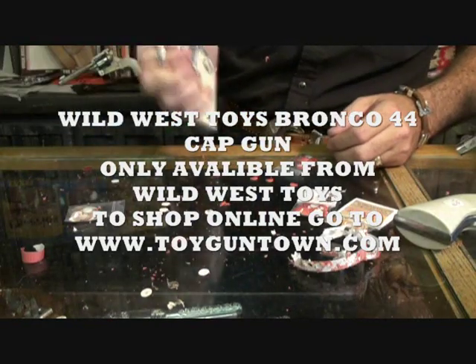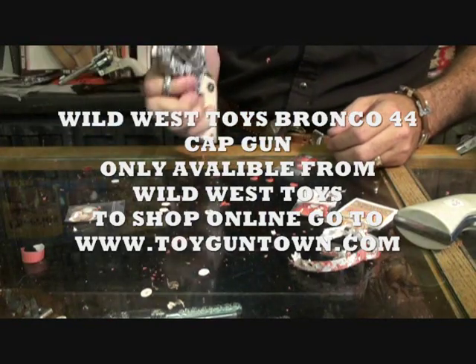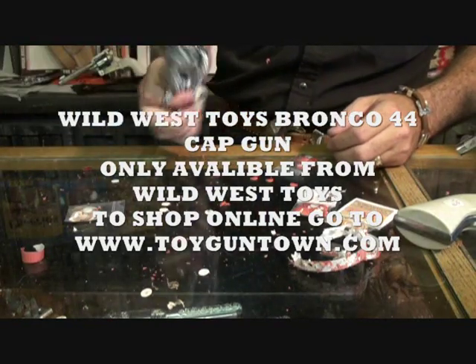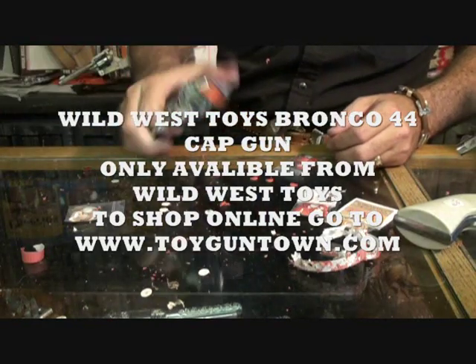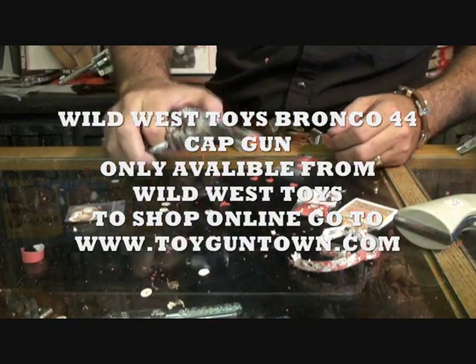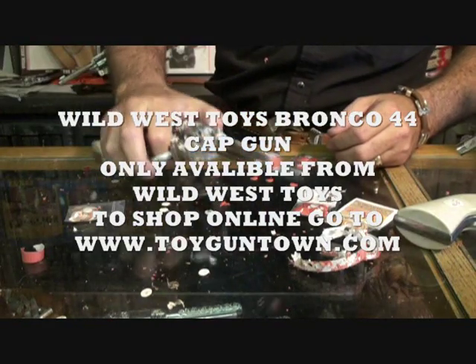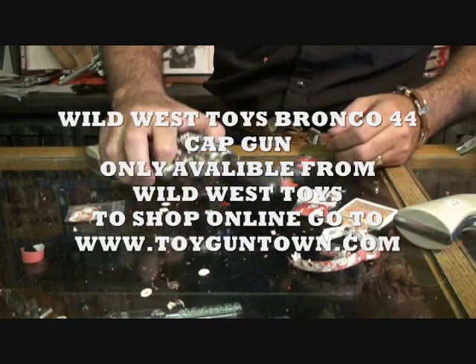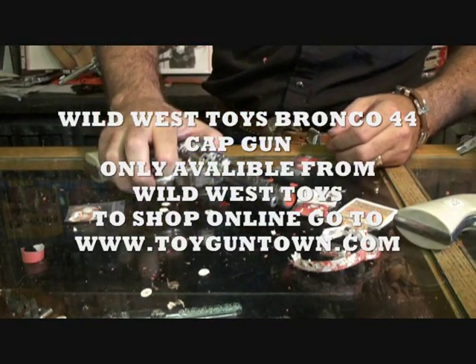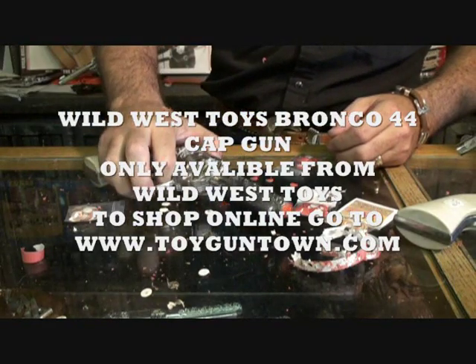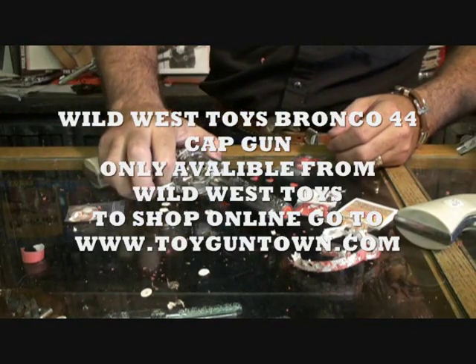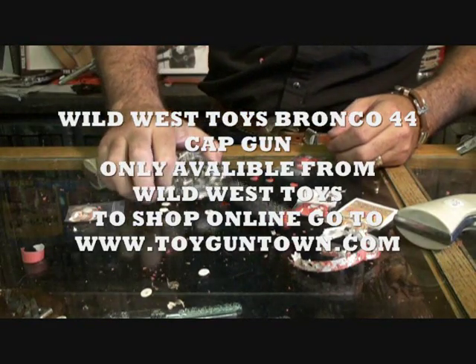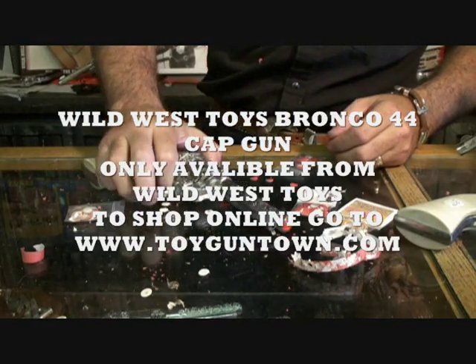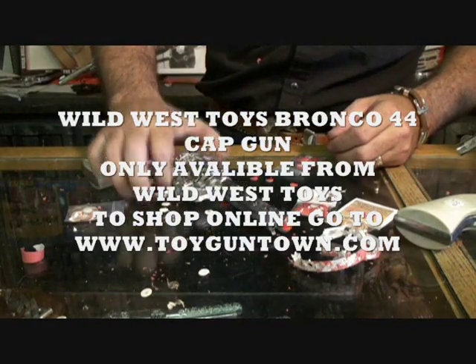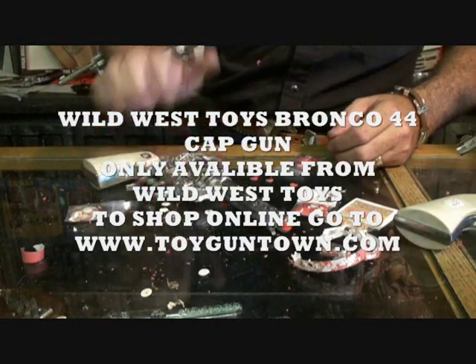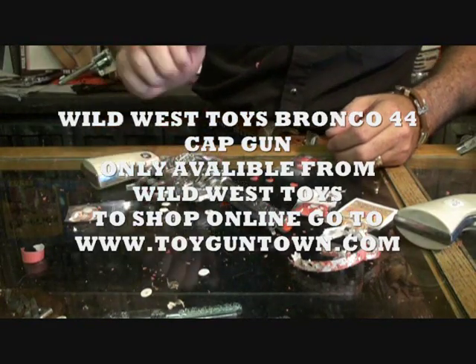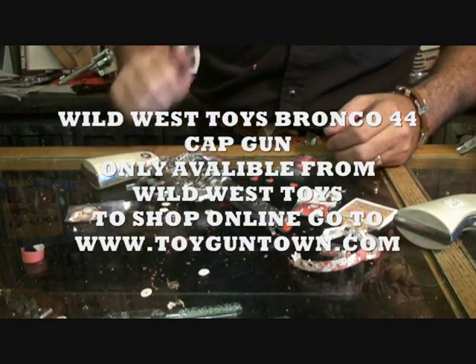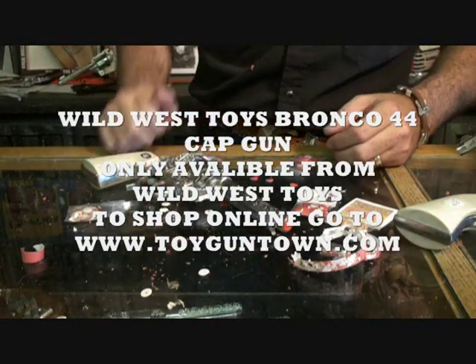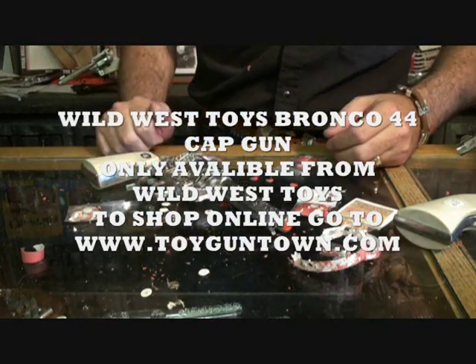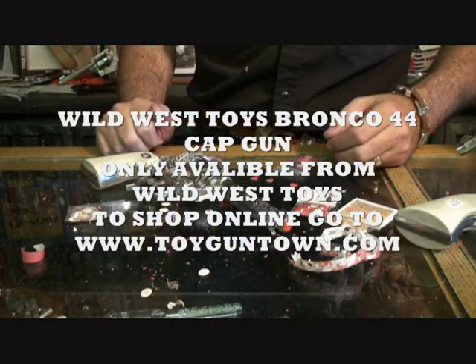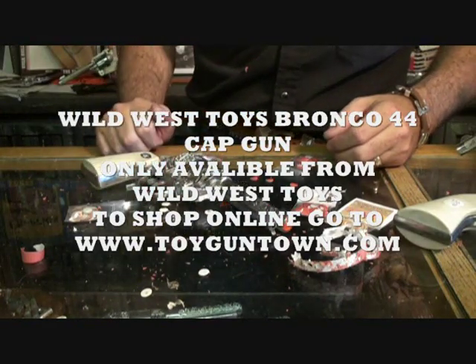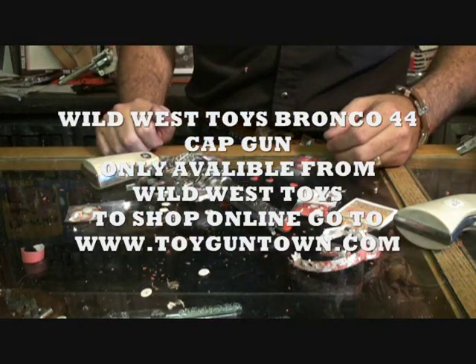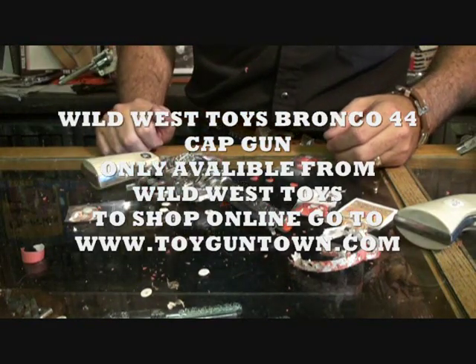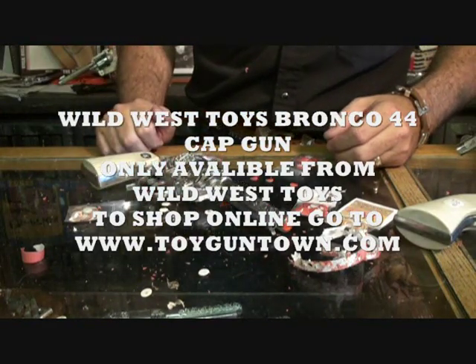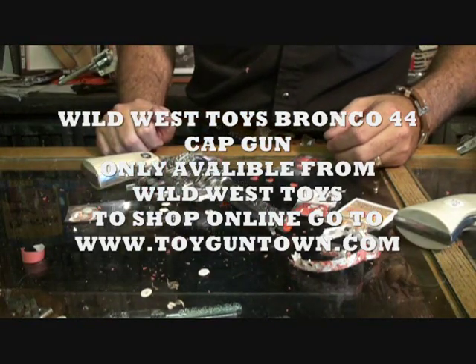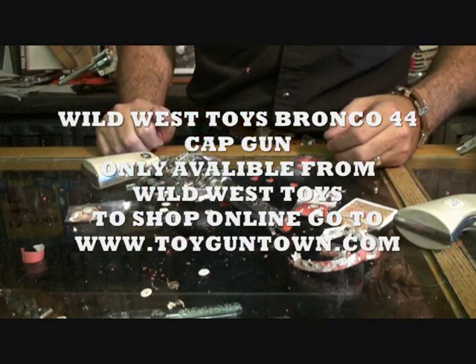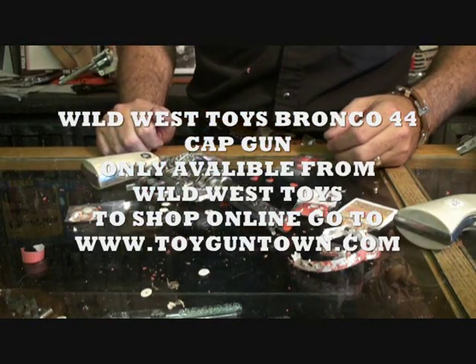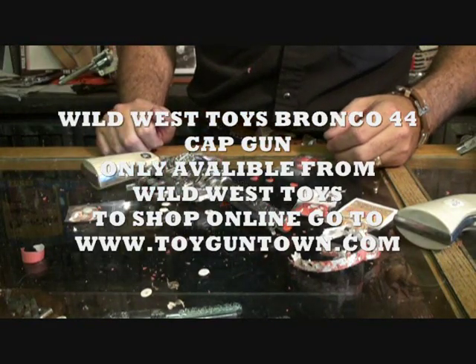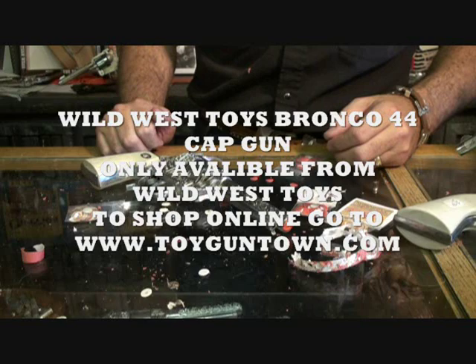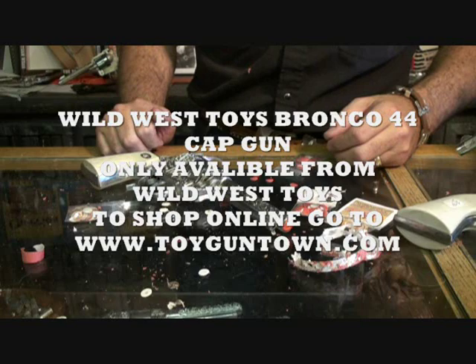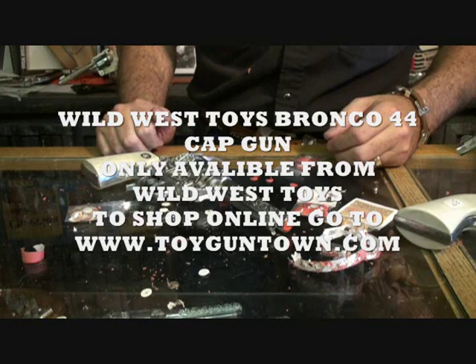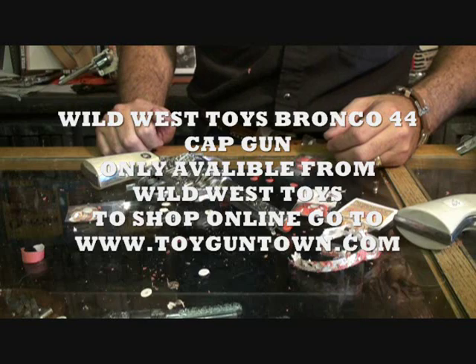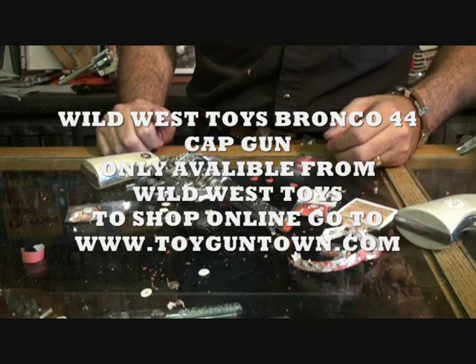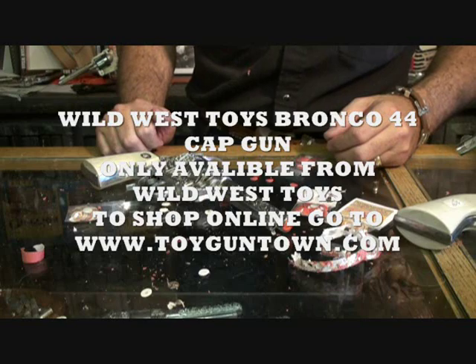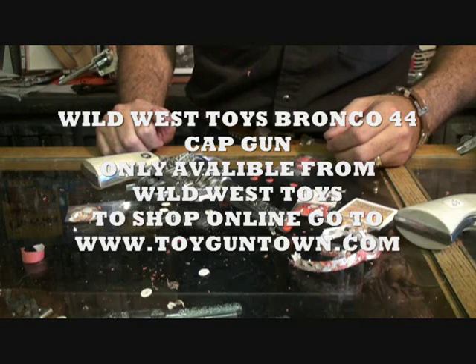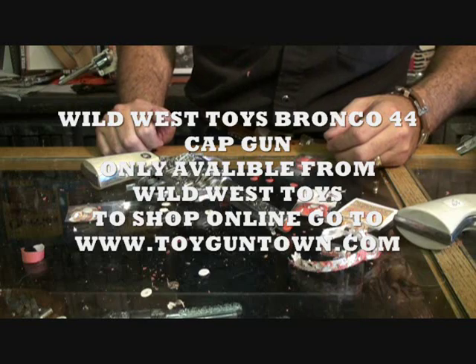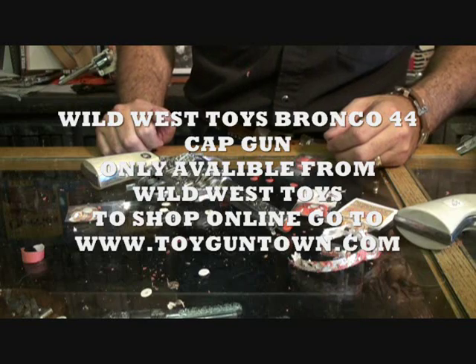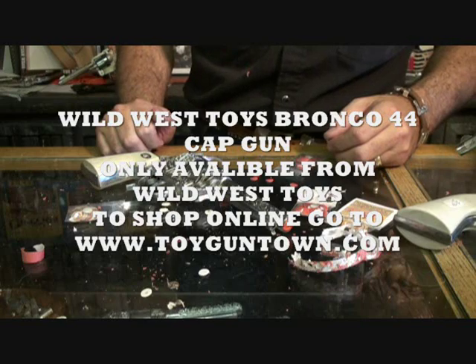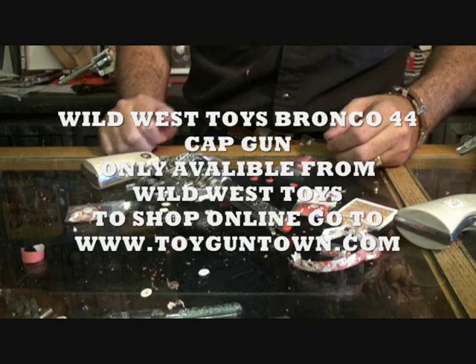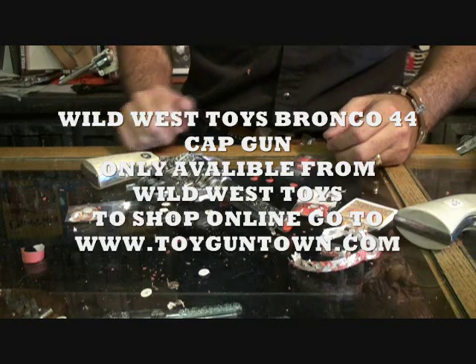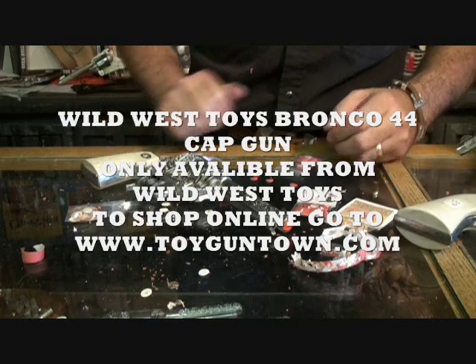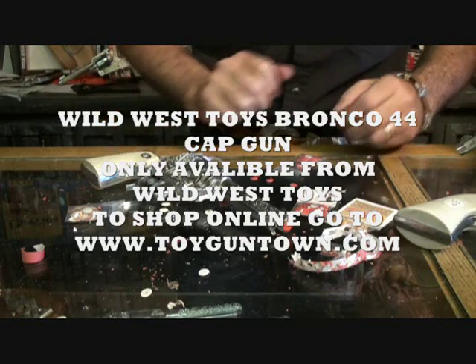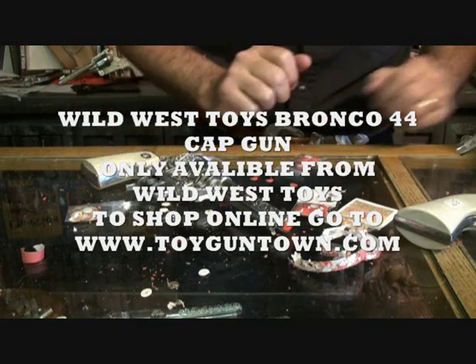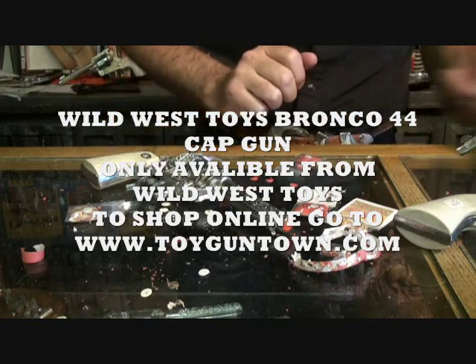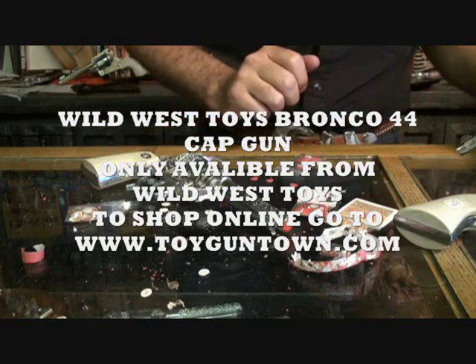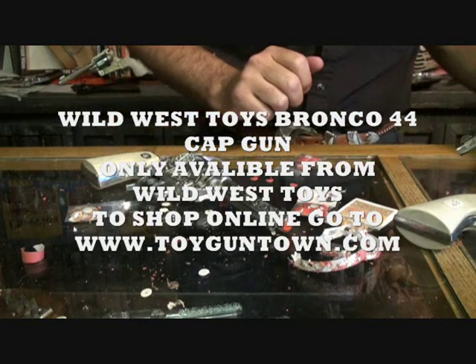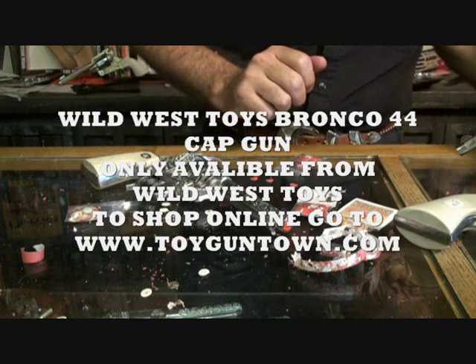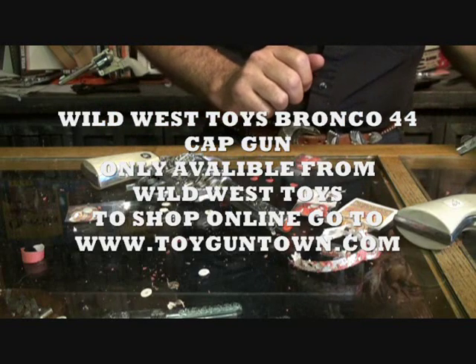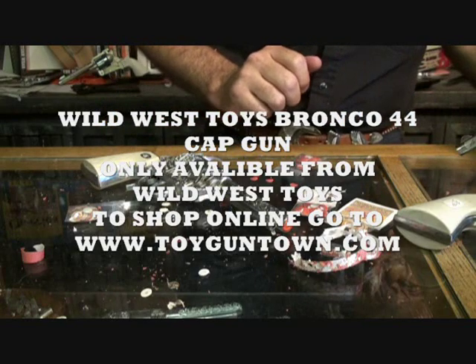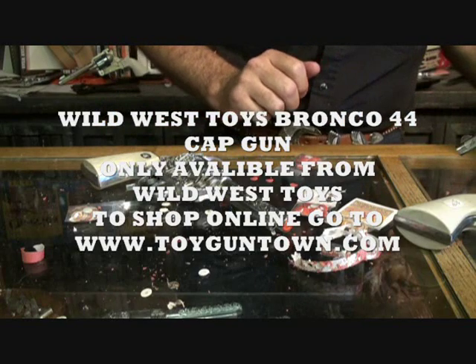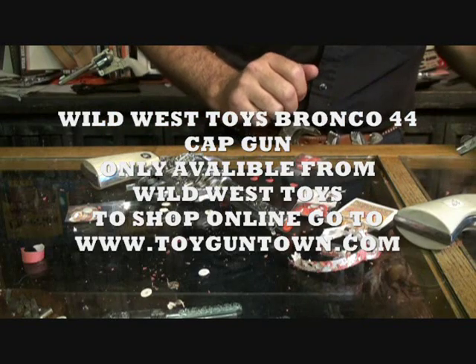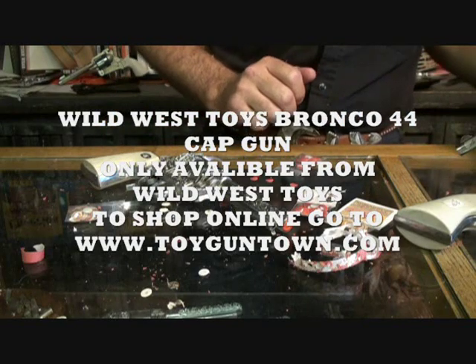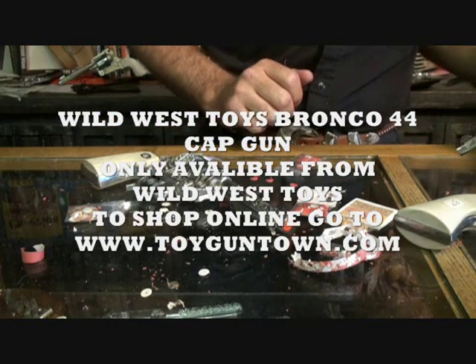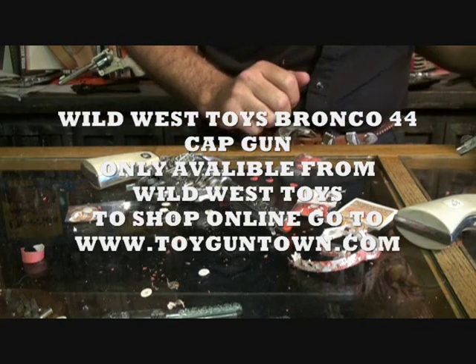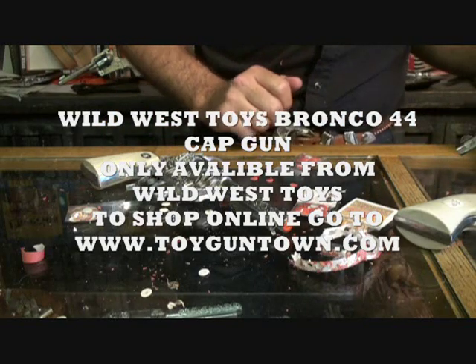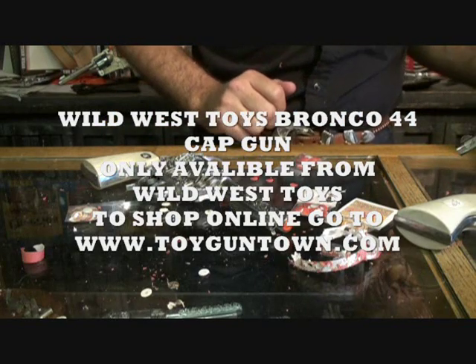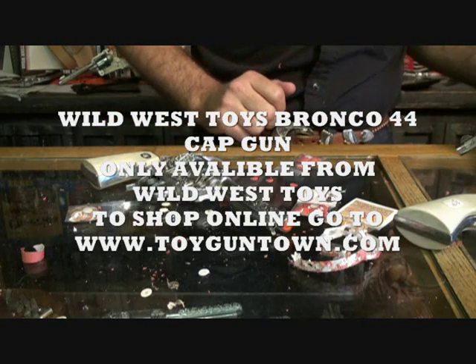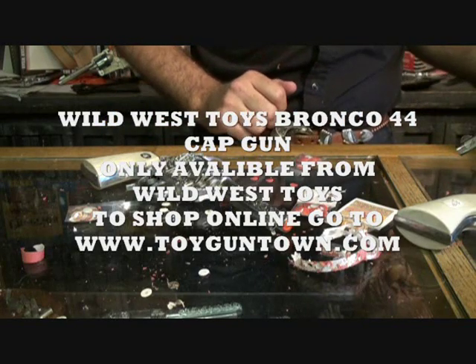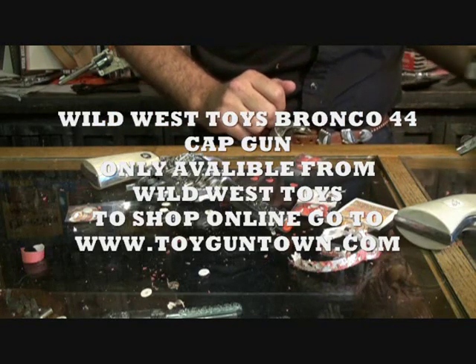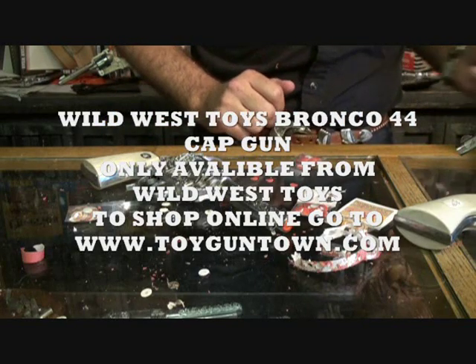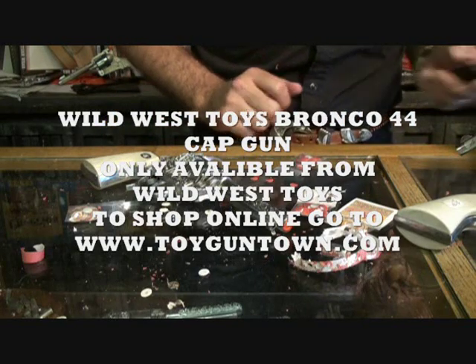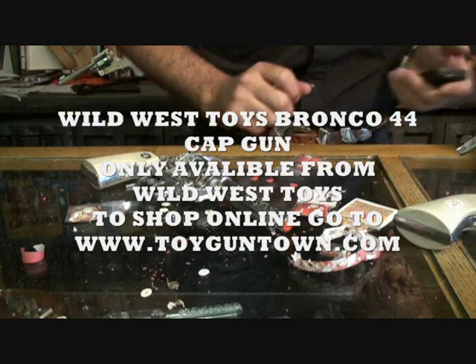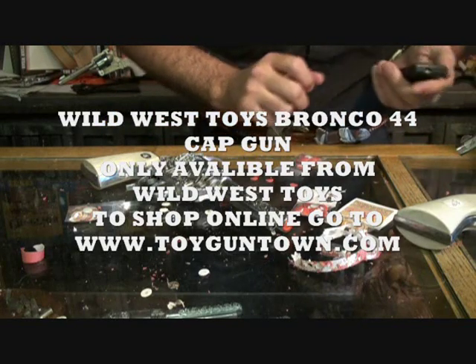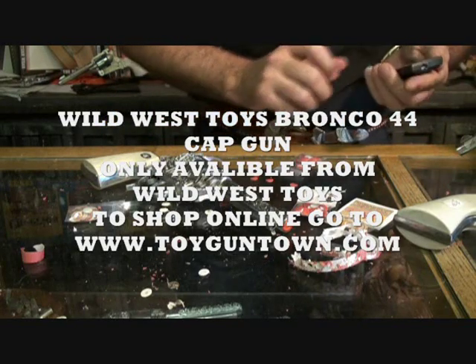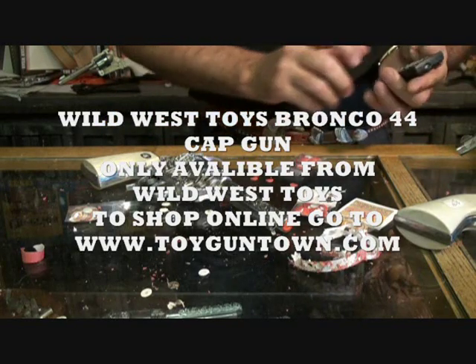The Bronco 44 cap gun is made in the USA, die cast metal, and you can only get the Bronco from Wild West Toys.